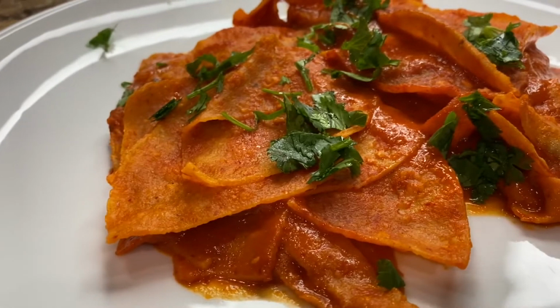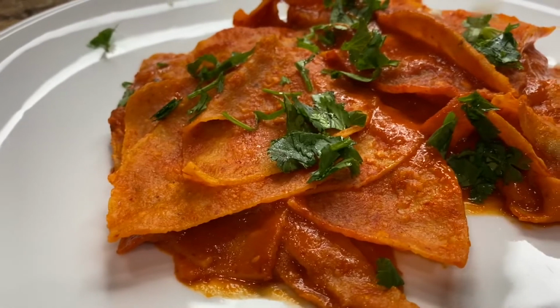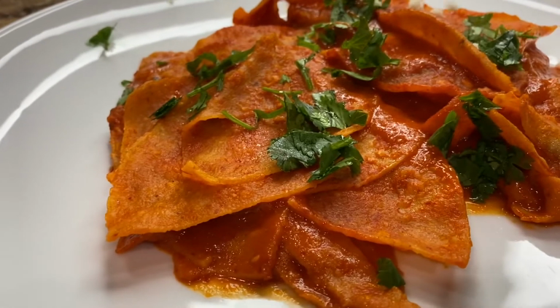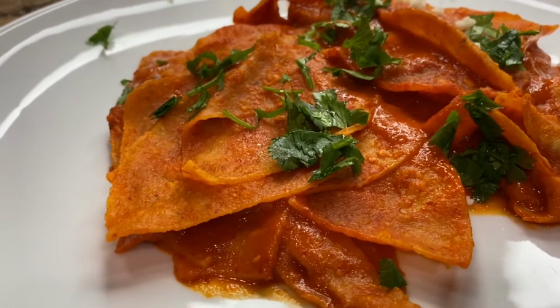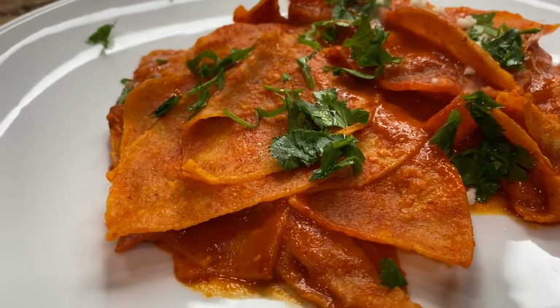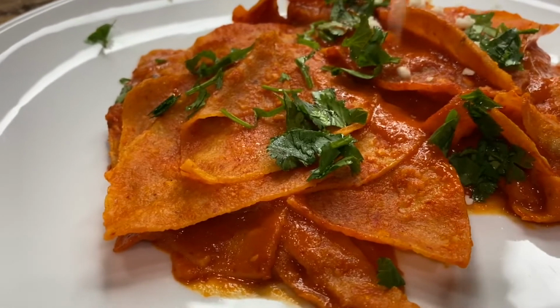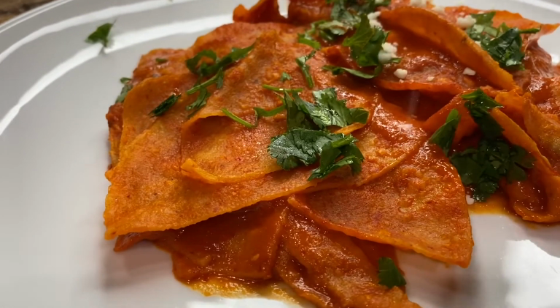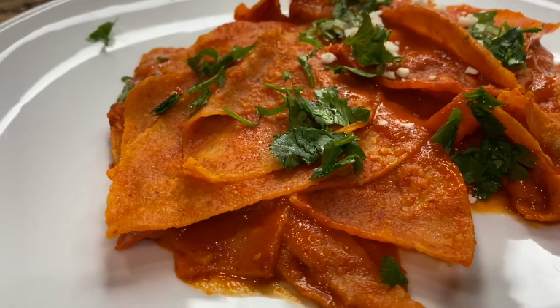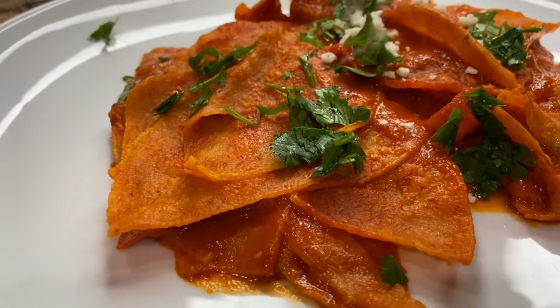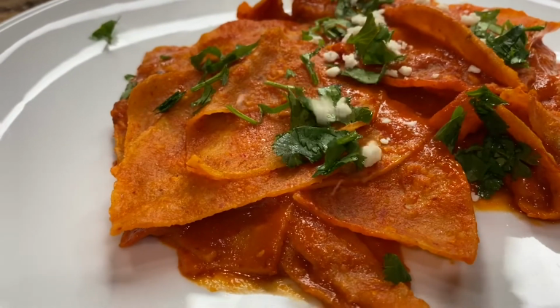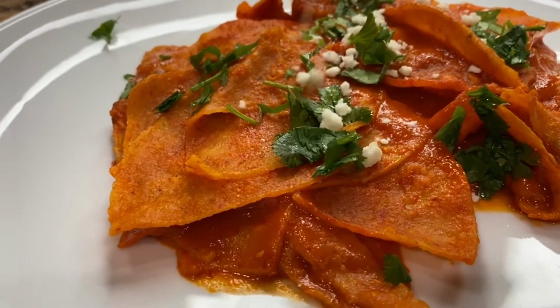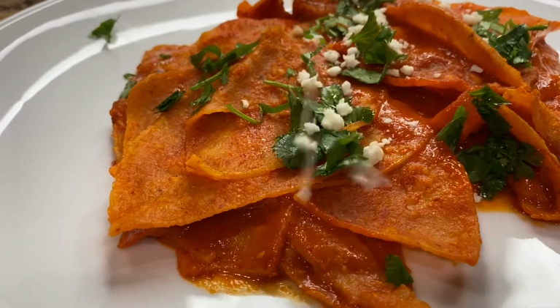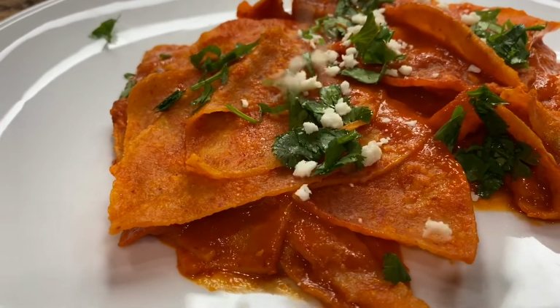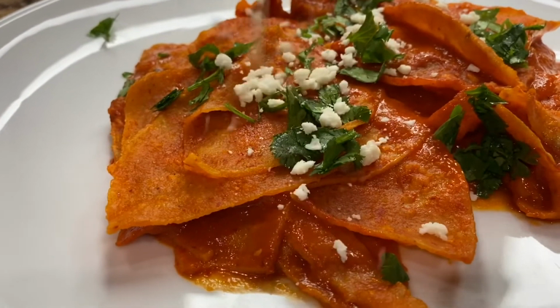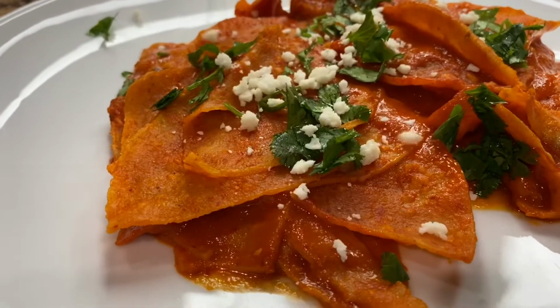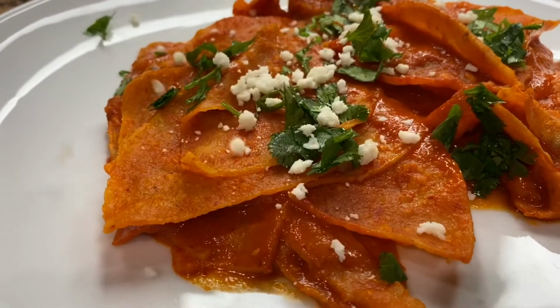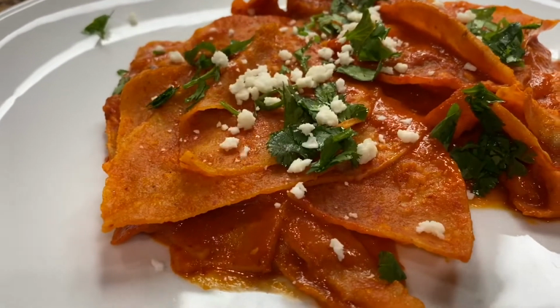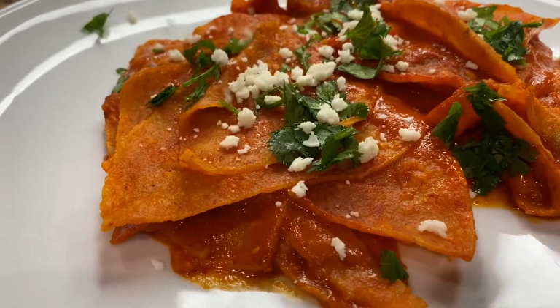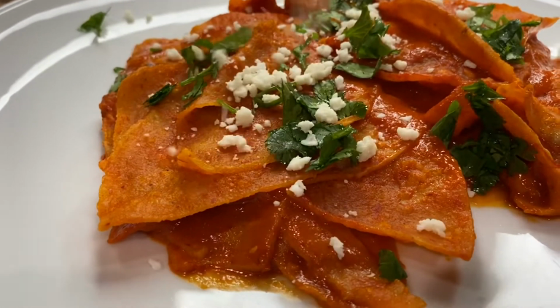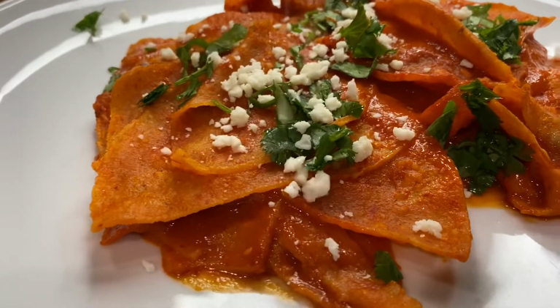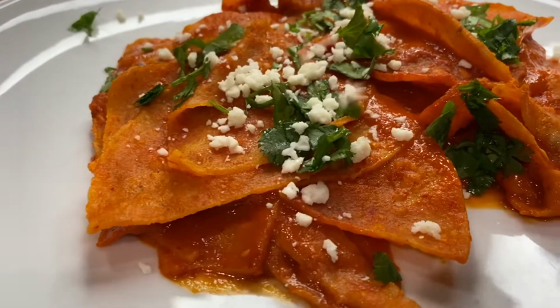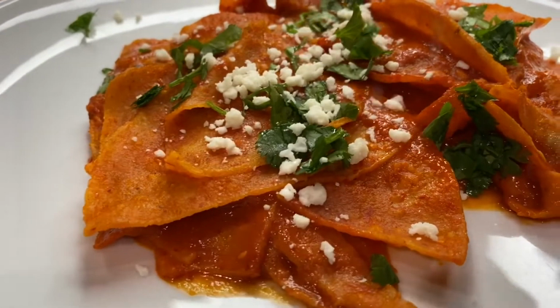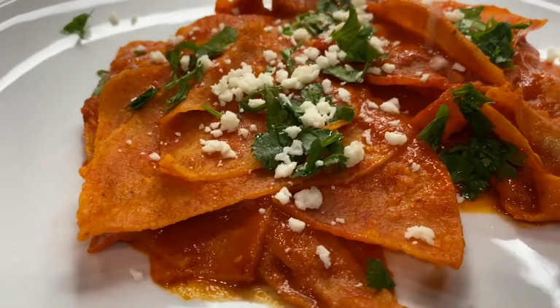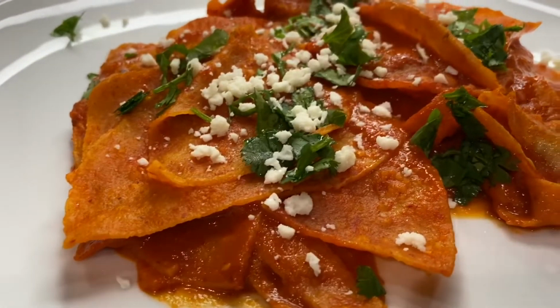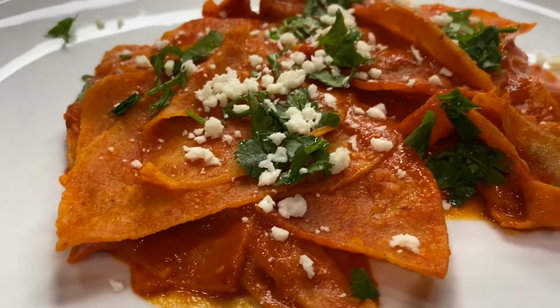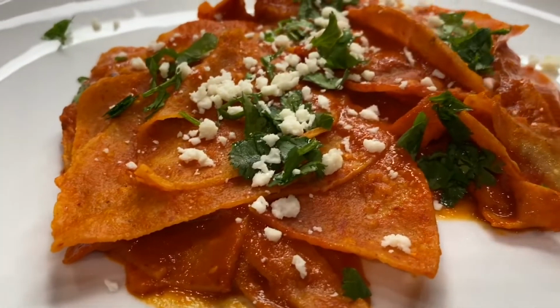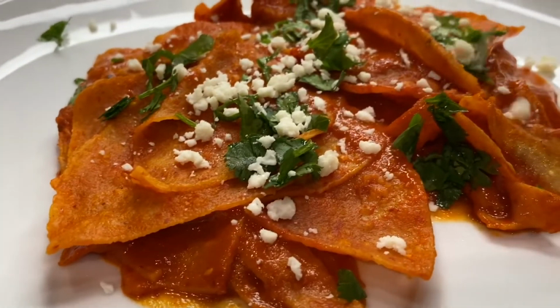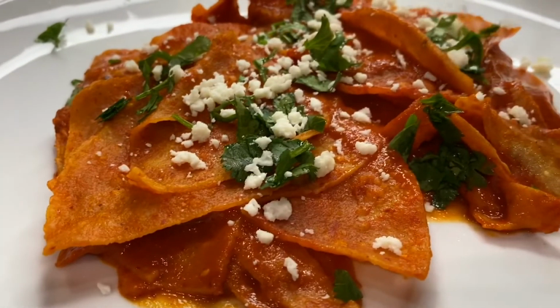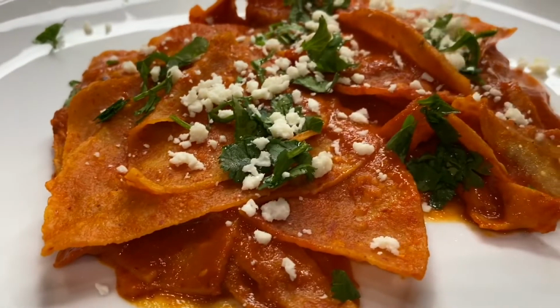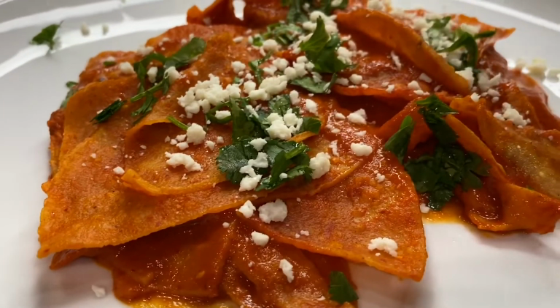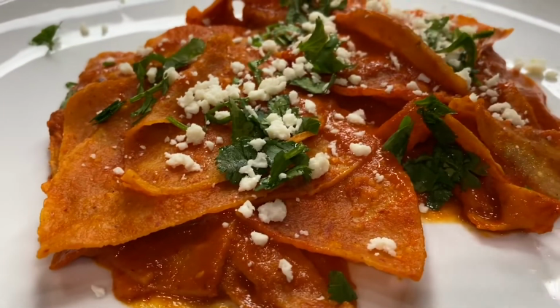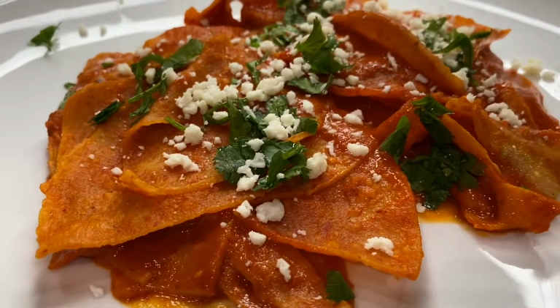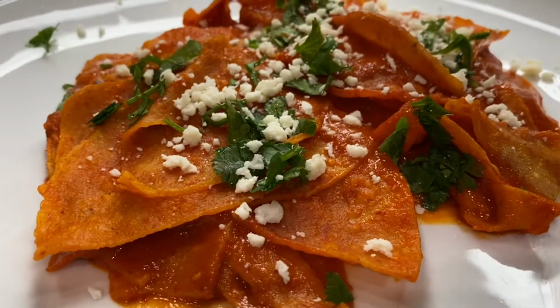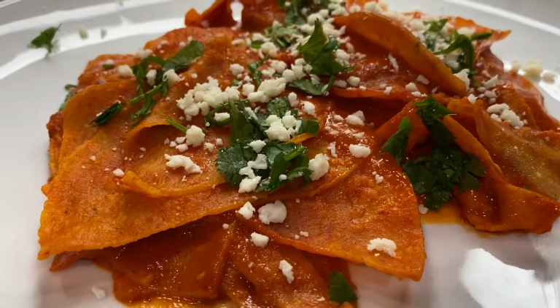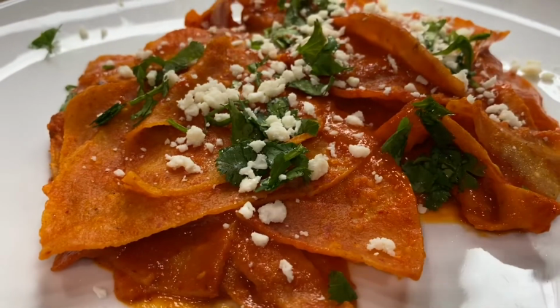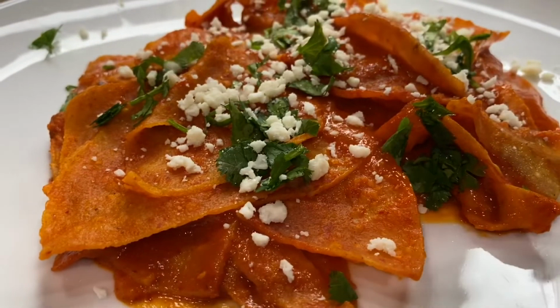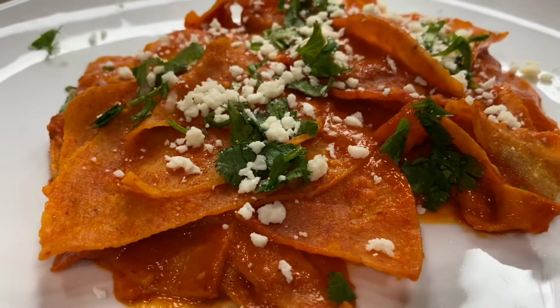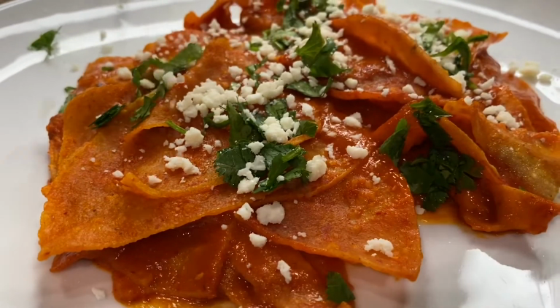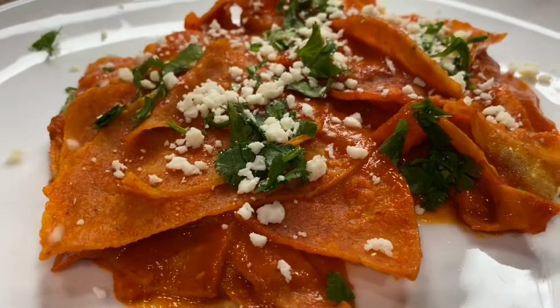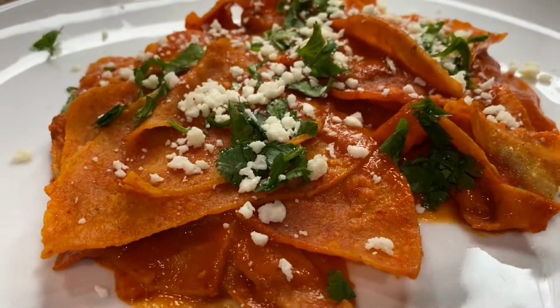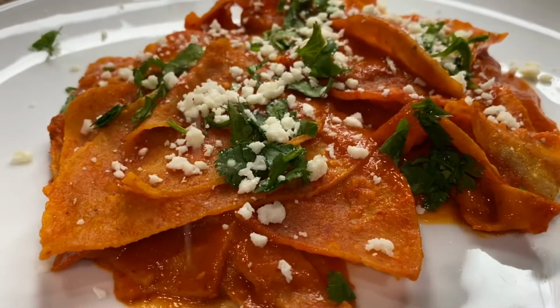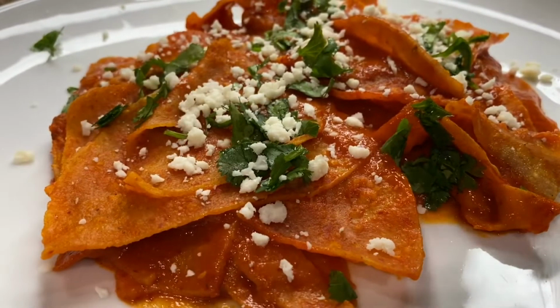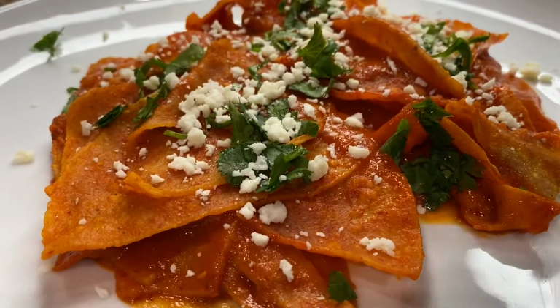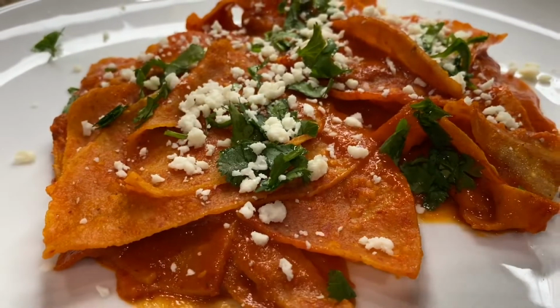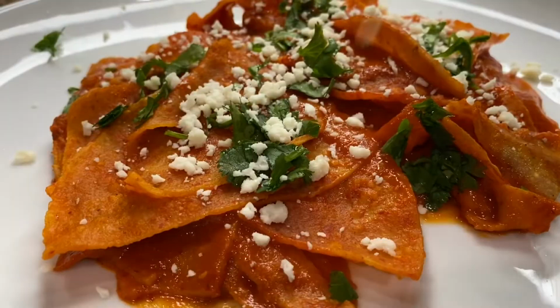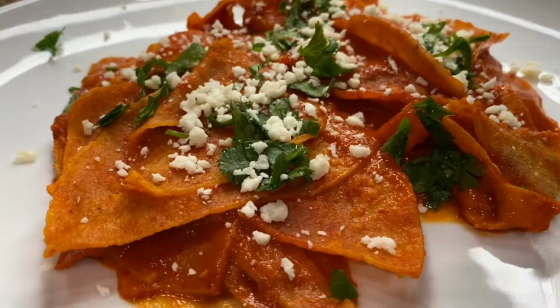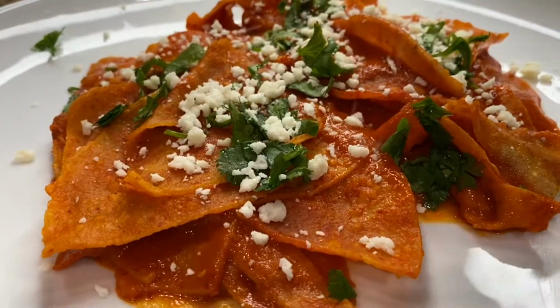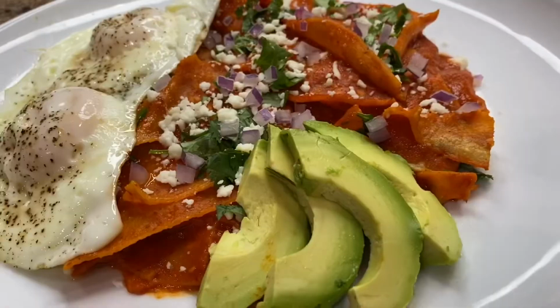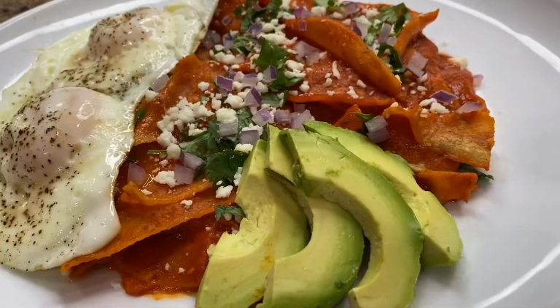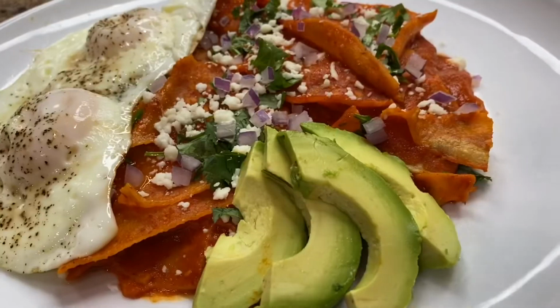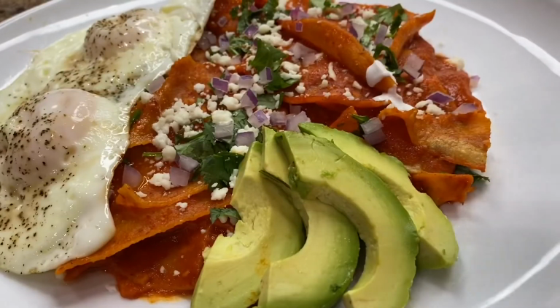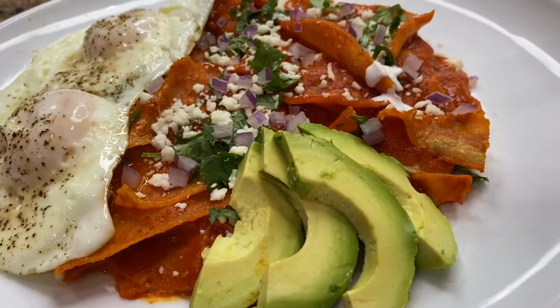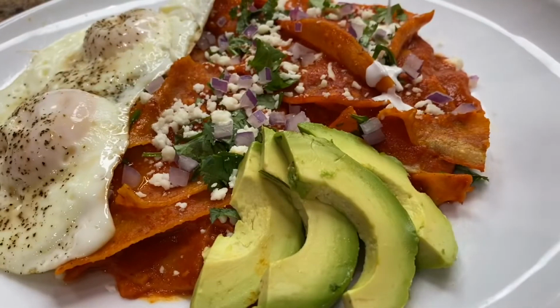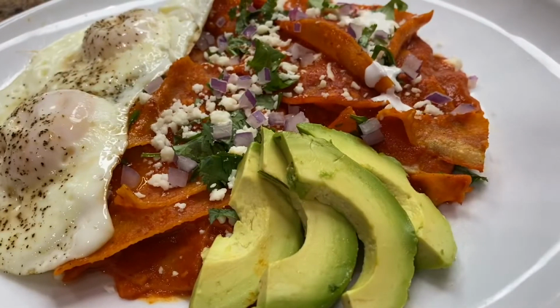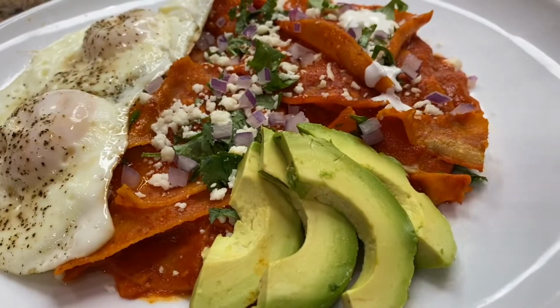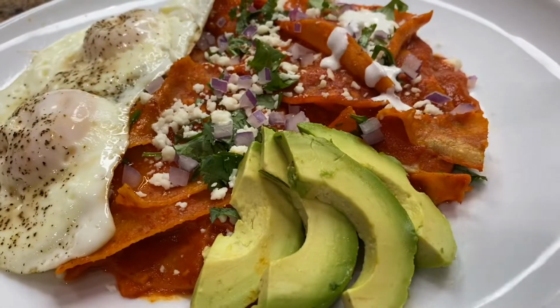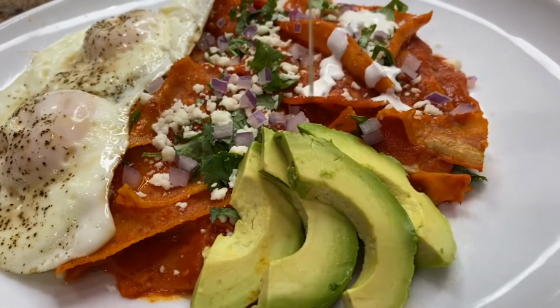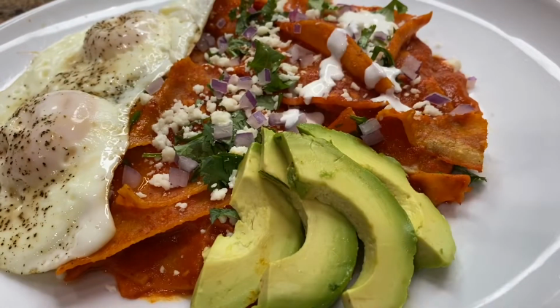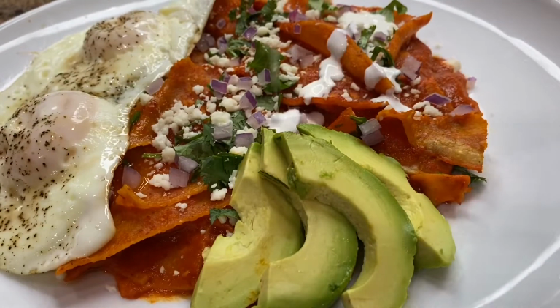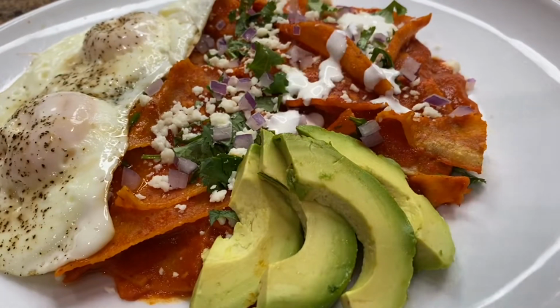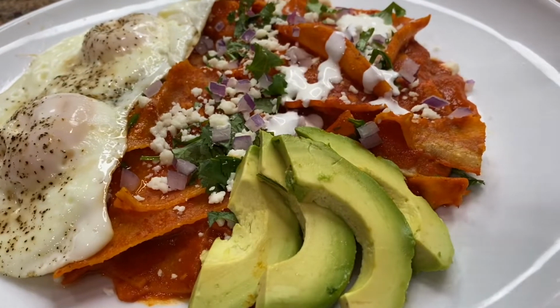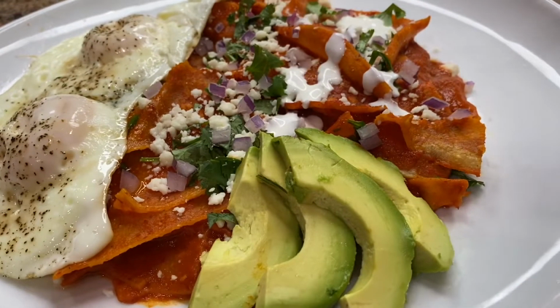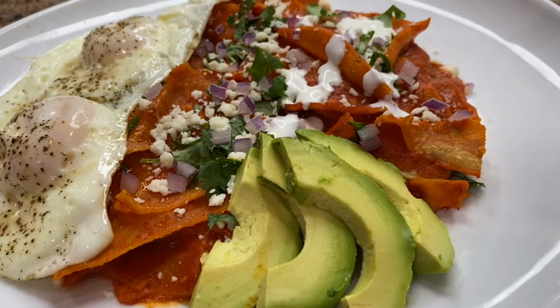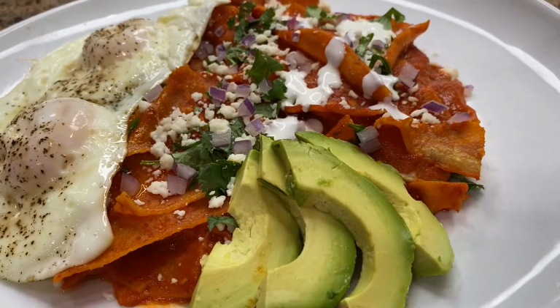Hello everyone and welcome back to my kitchen. For today's recipe we're making chilaquiles in red guajillo sauce.